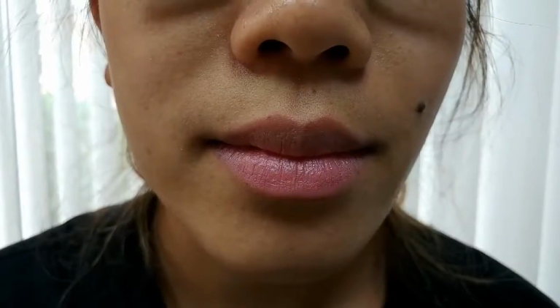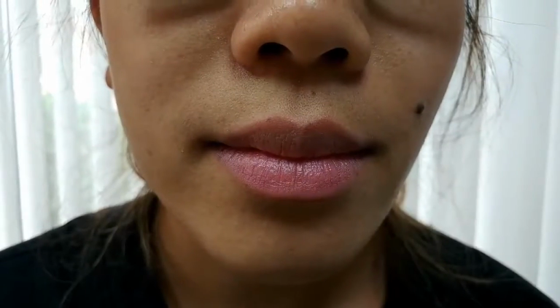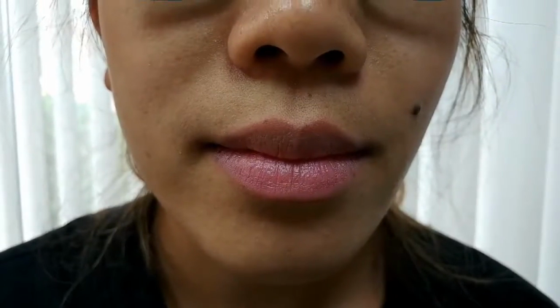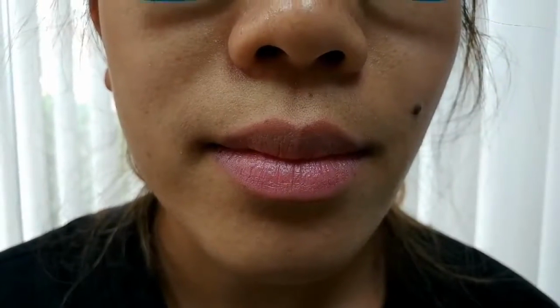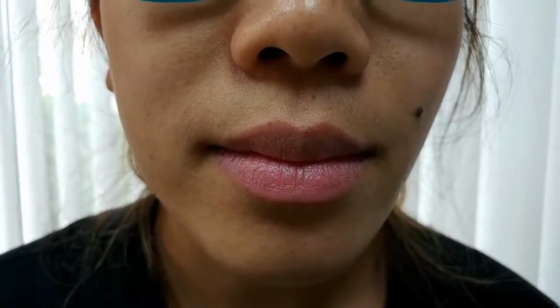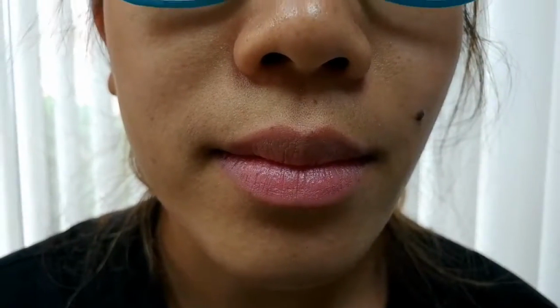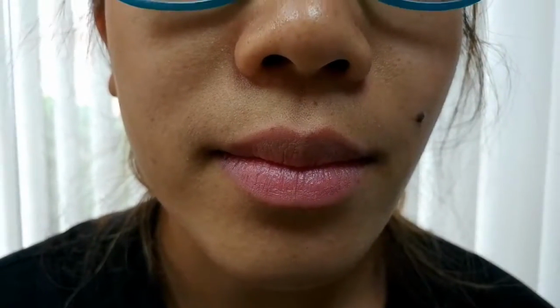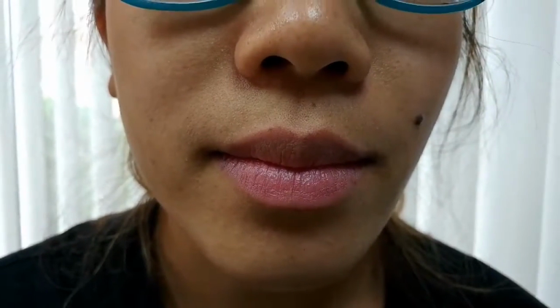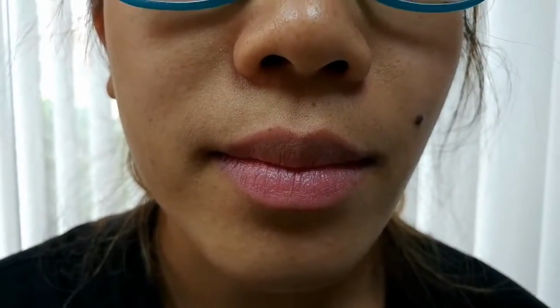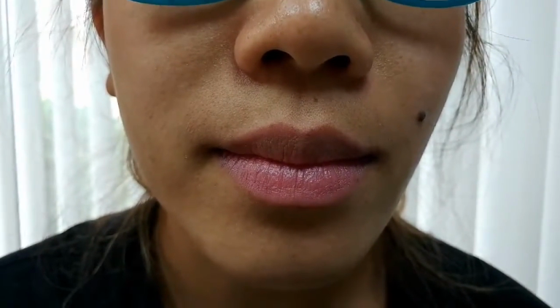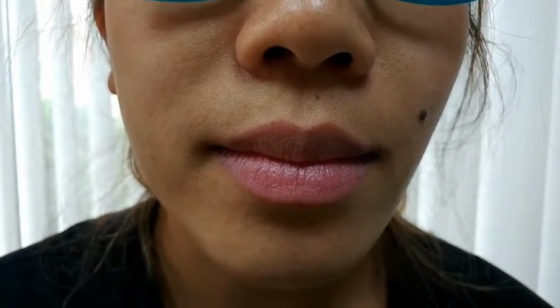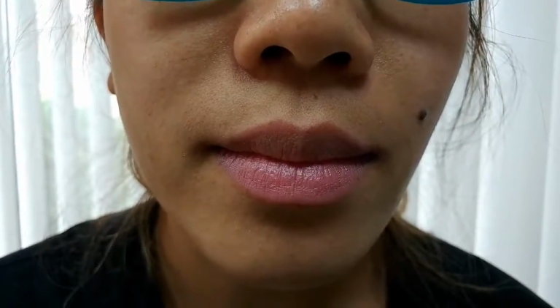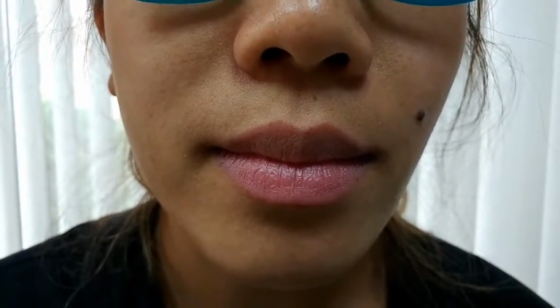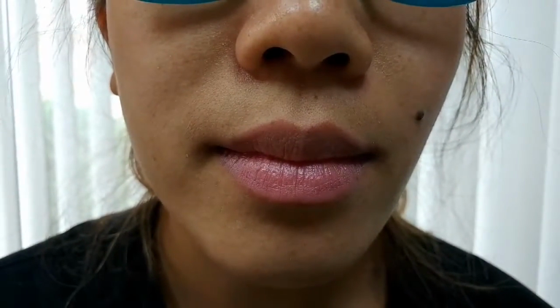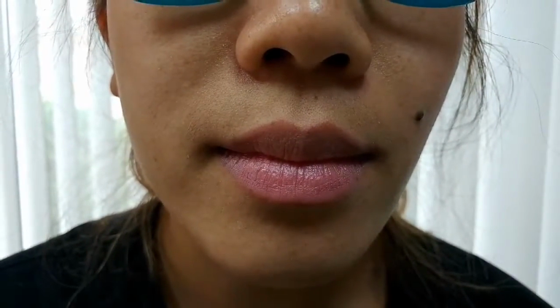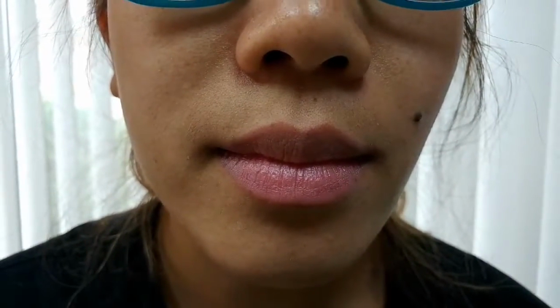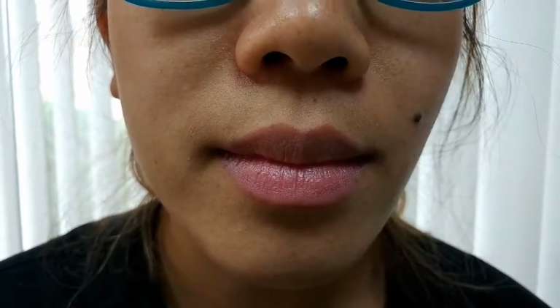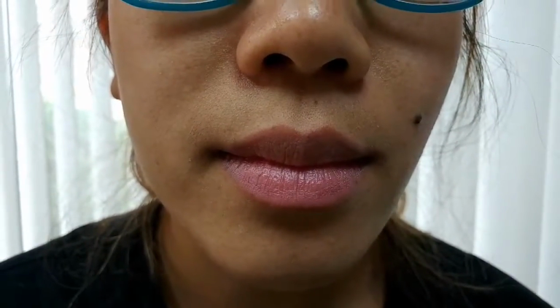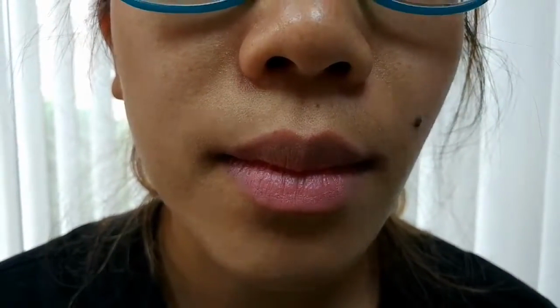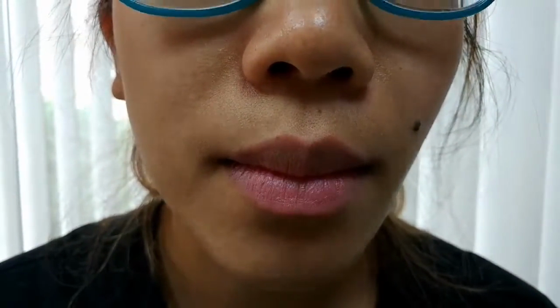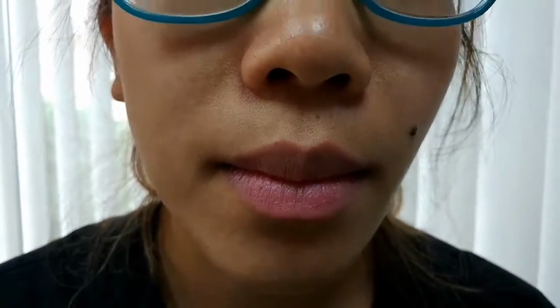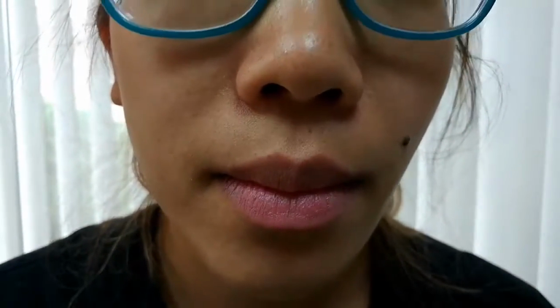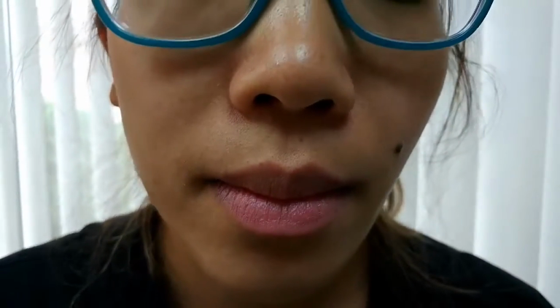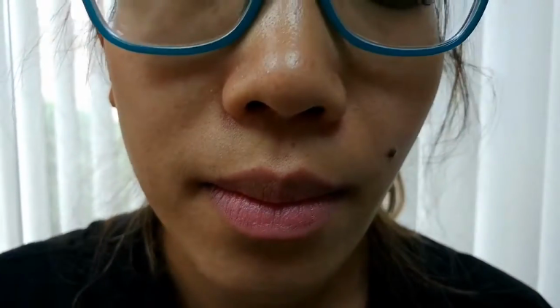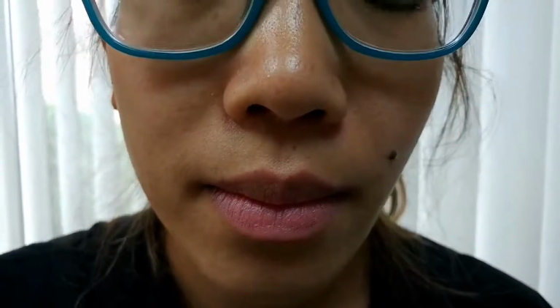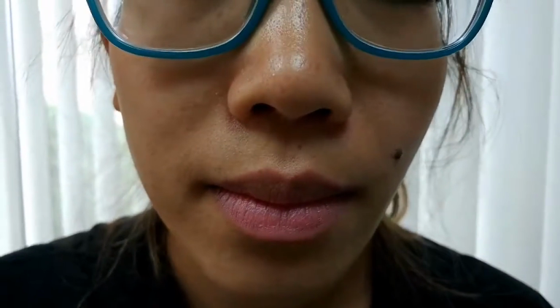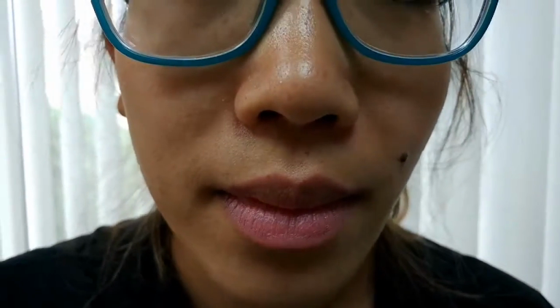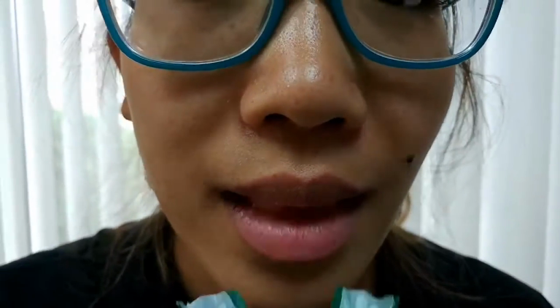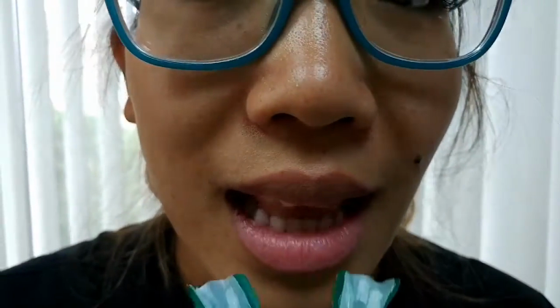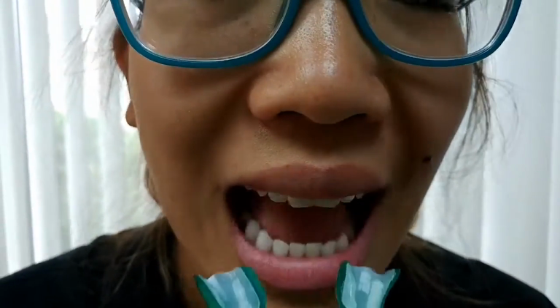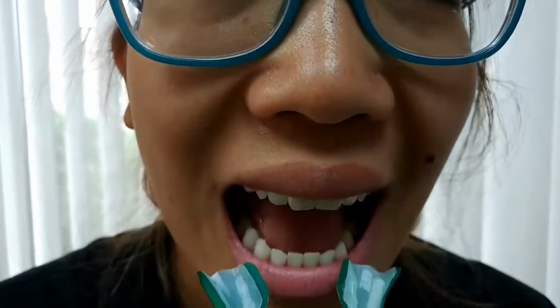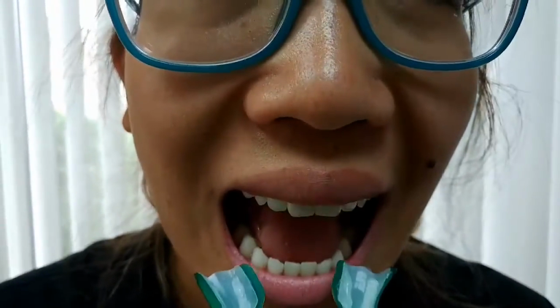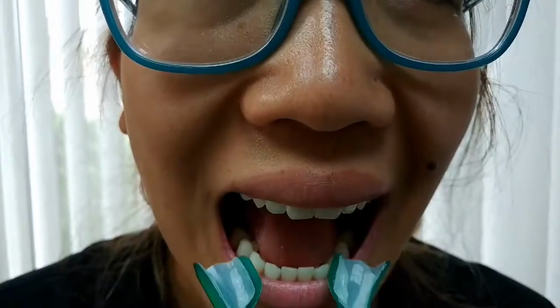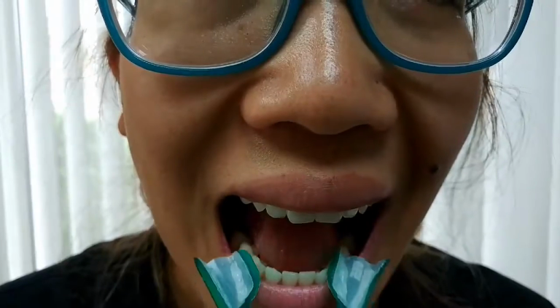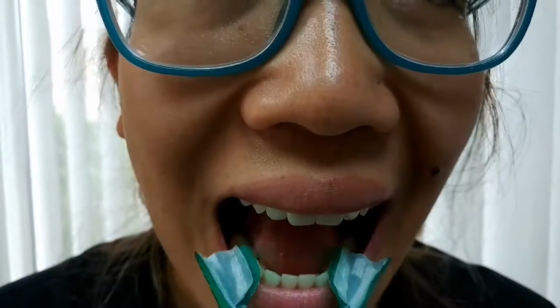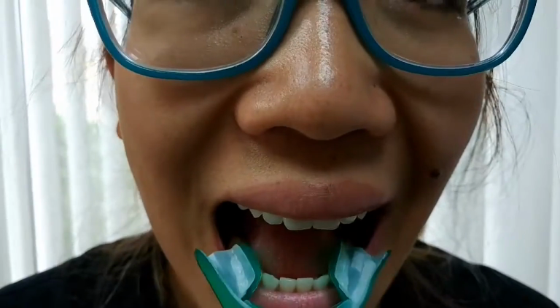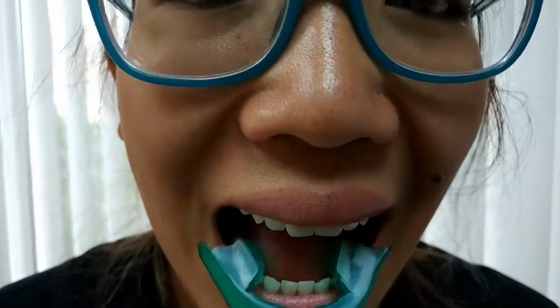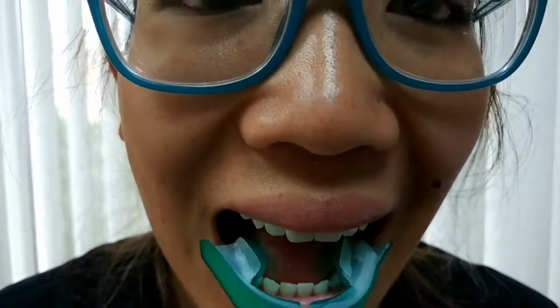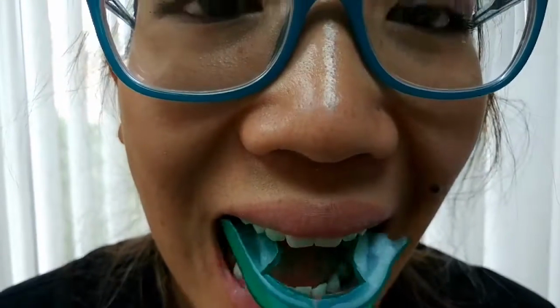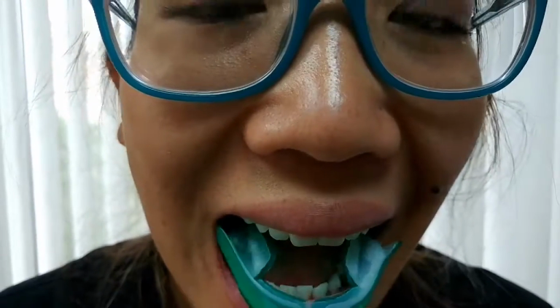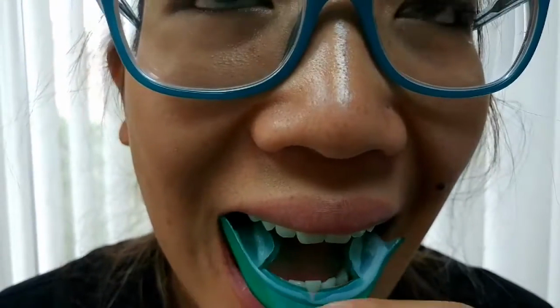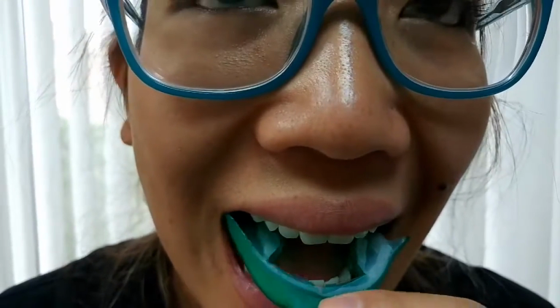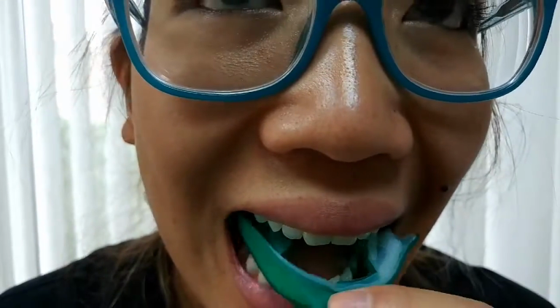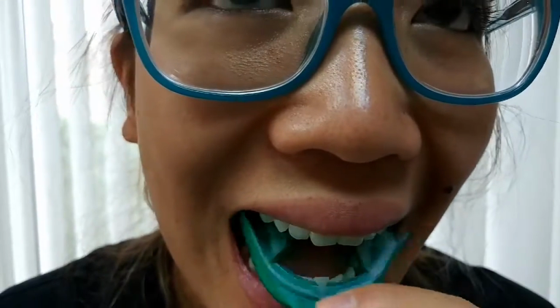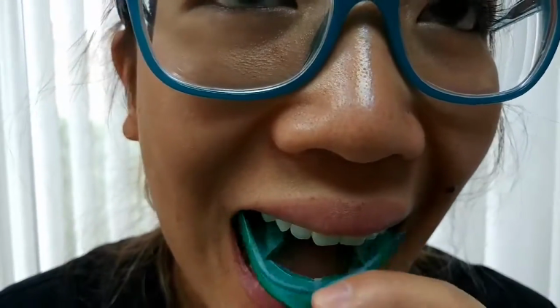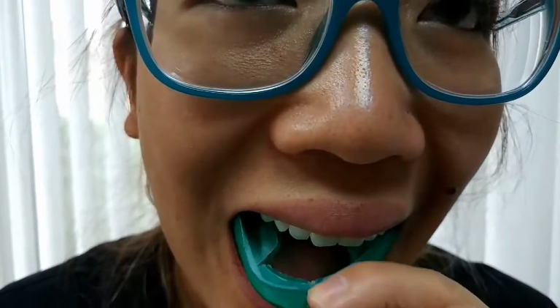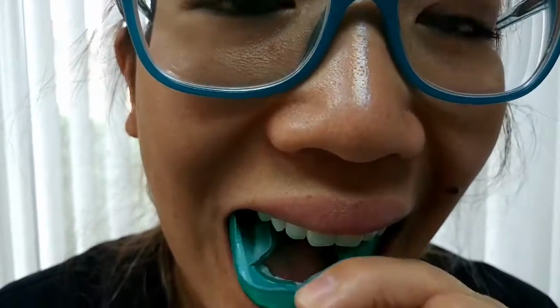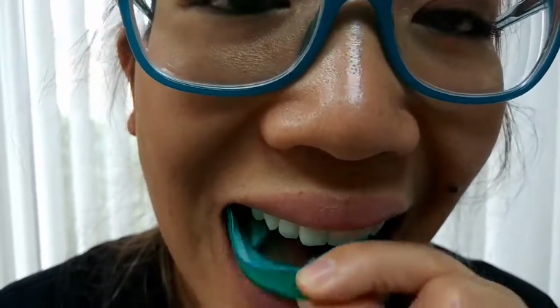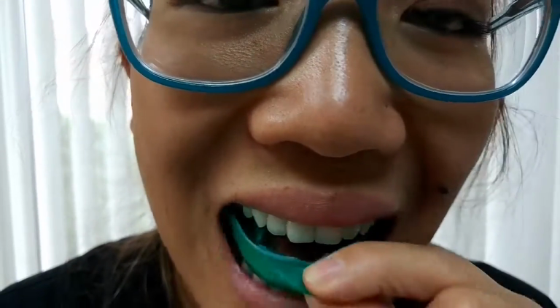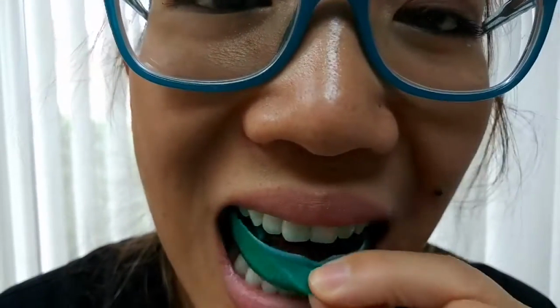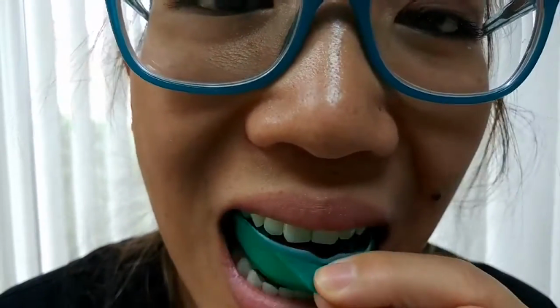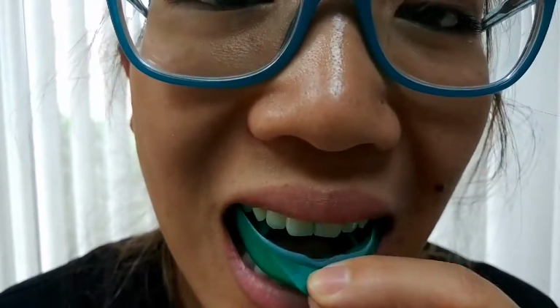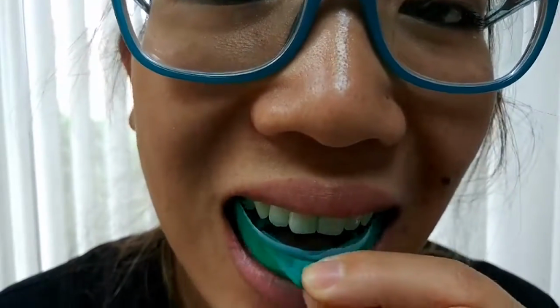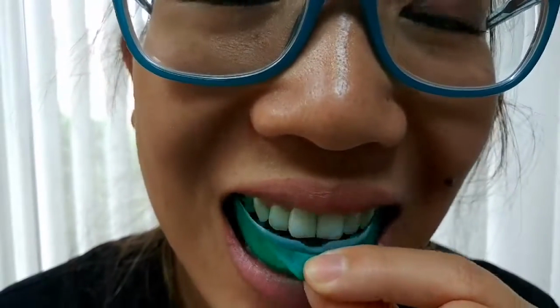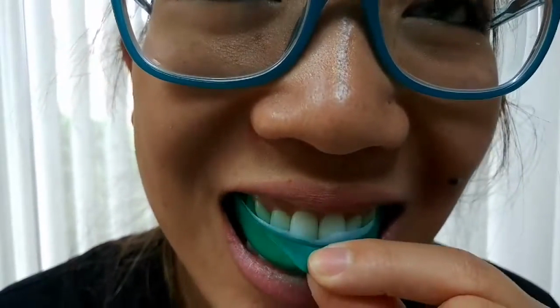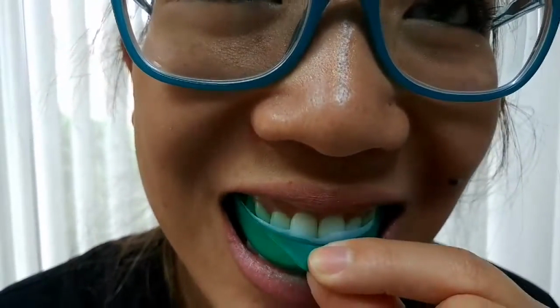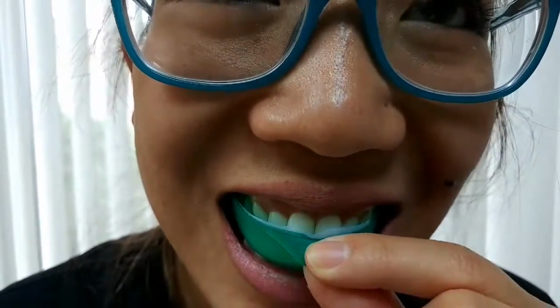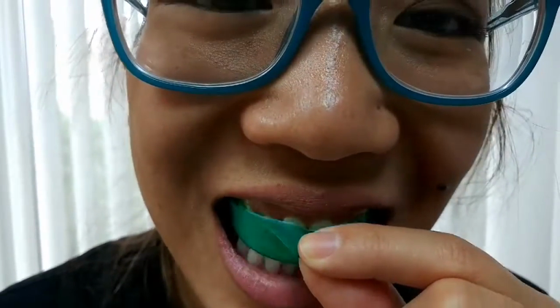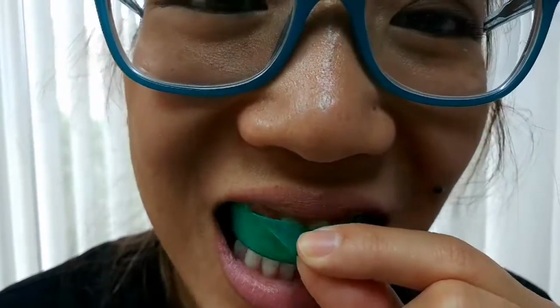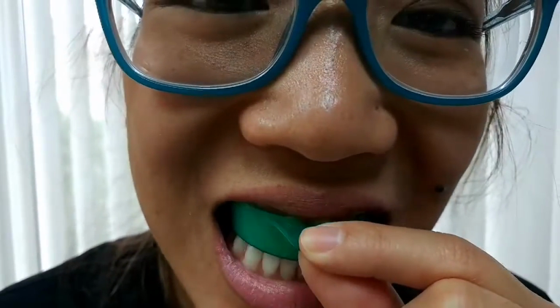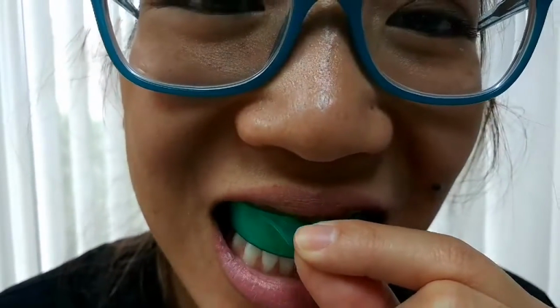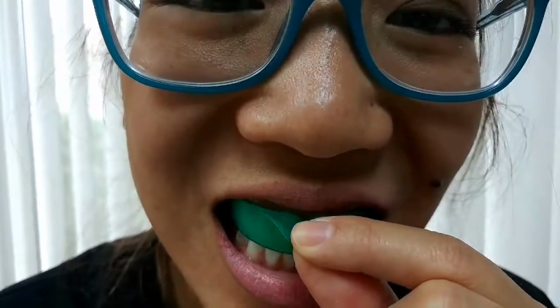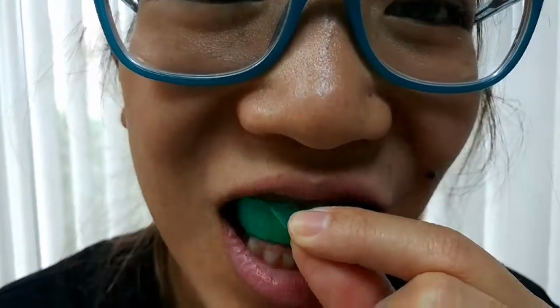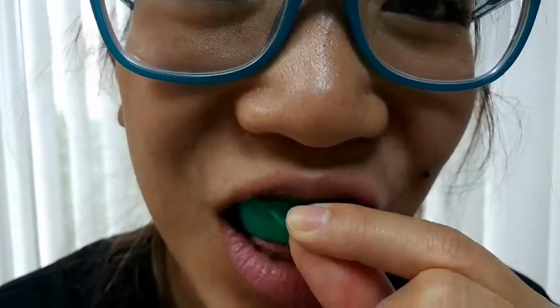To begin the whitening process, position the upper tray on your upper arch and create a seal by gently swallowing and creating a suction.